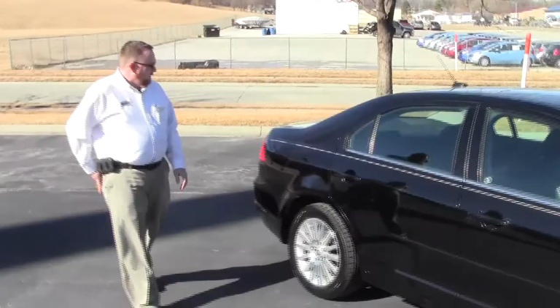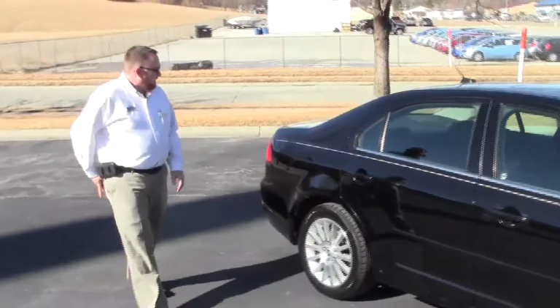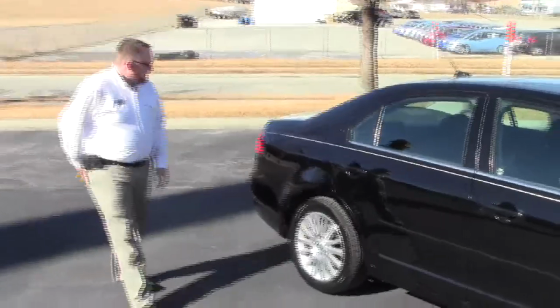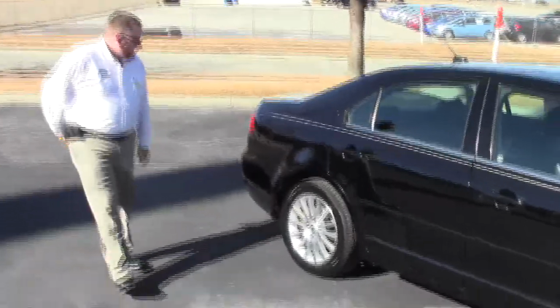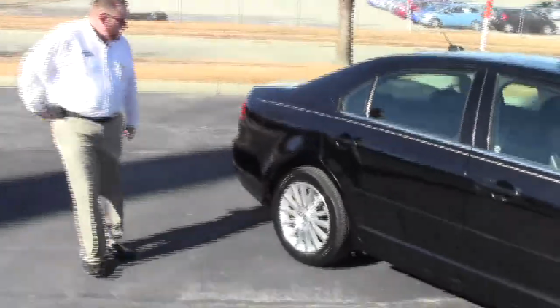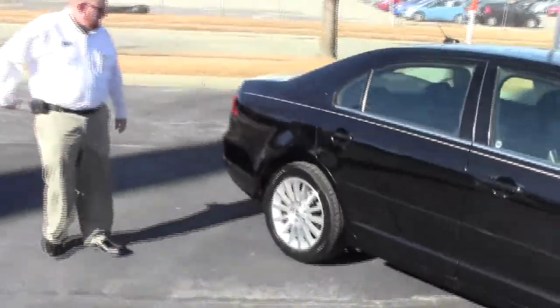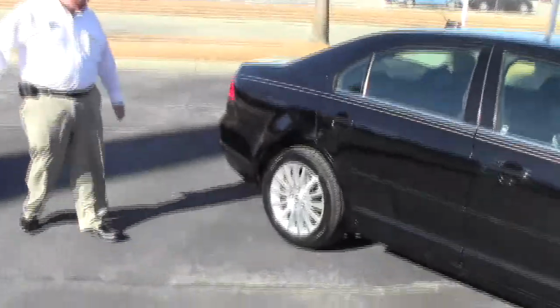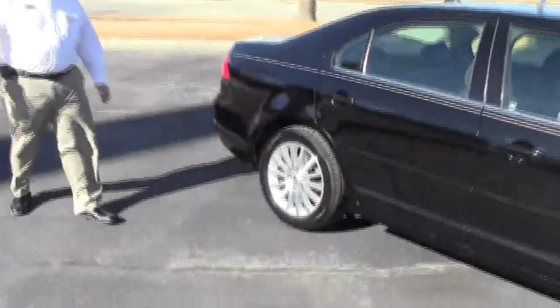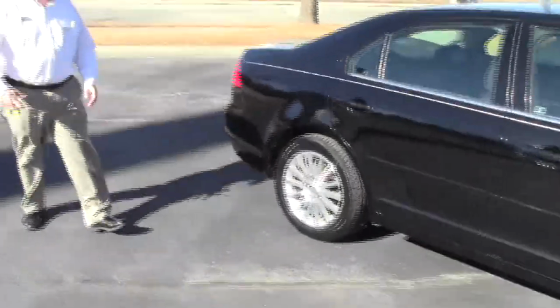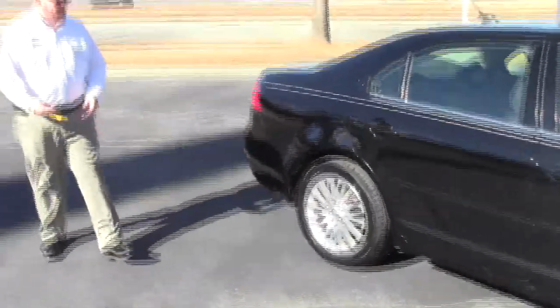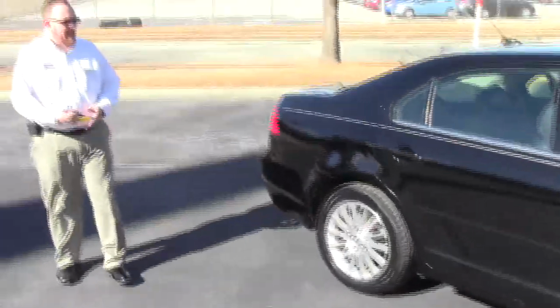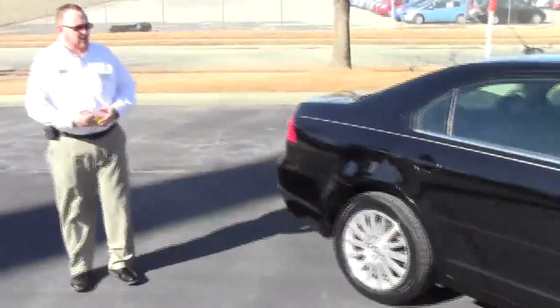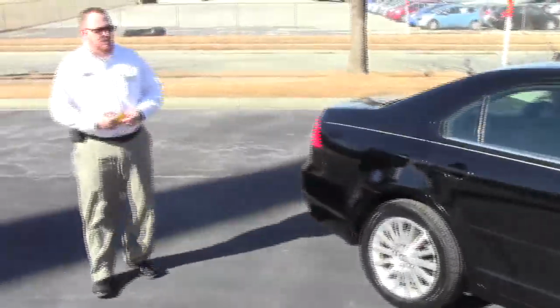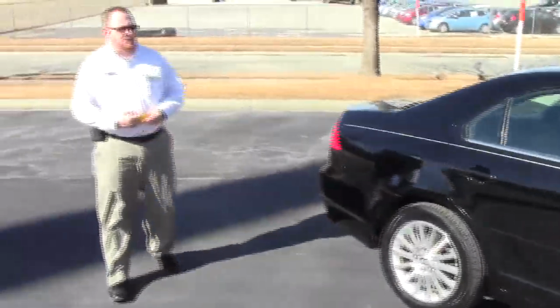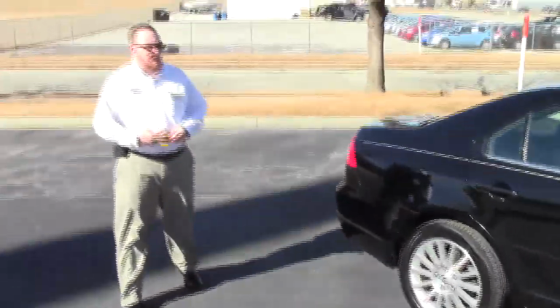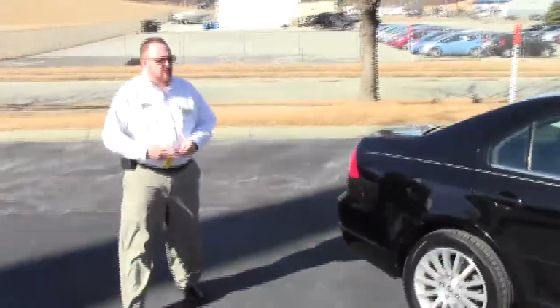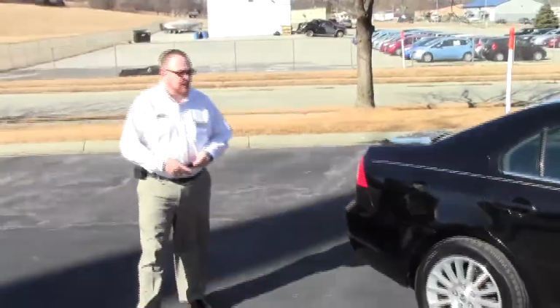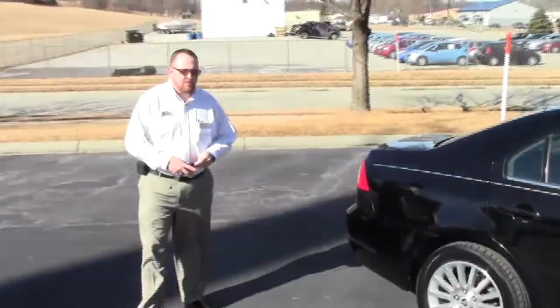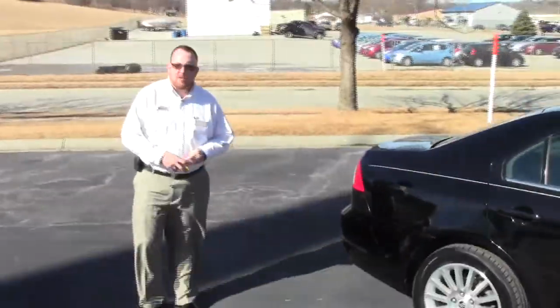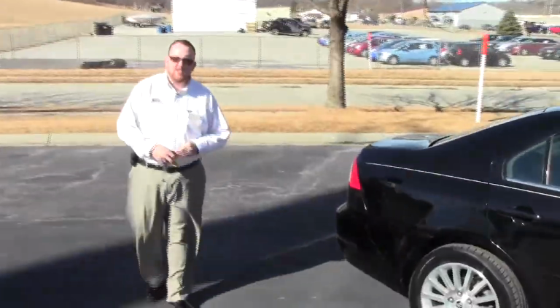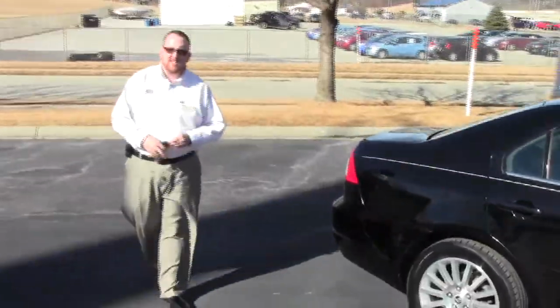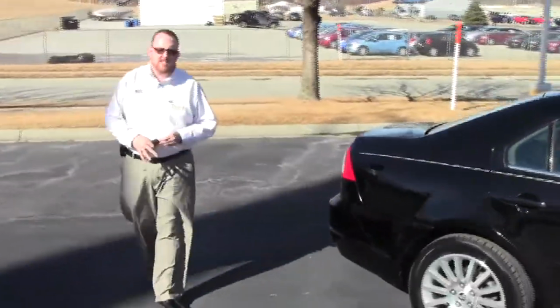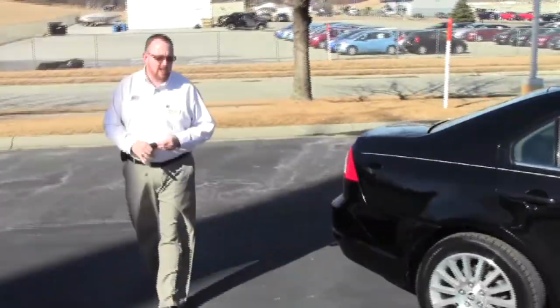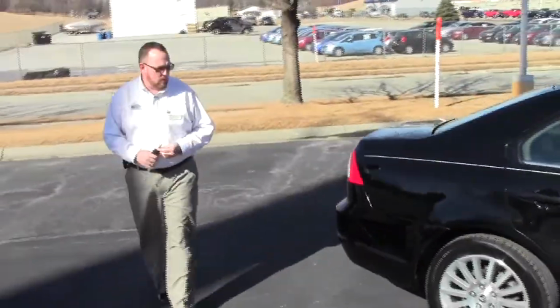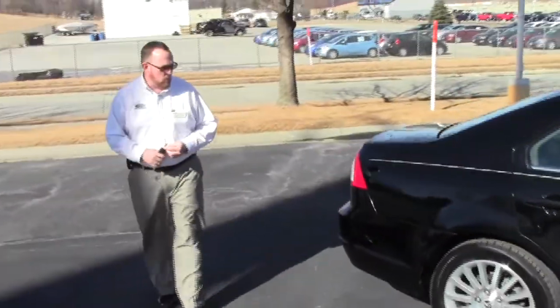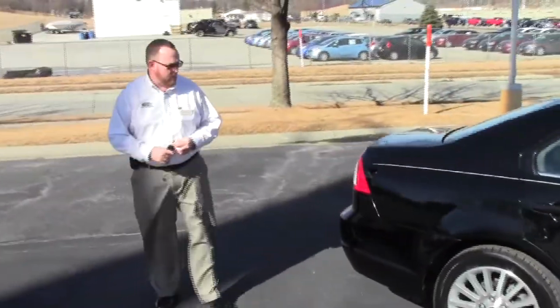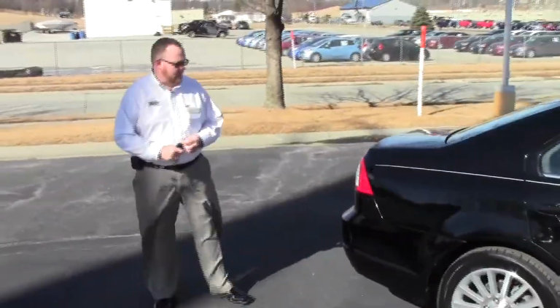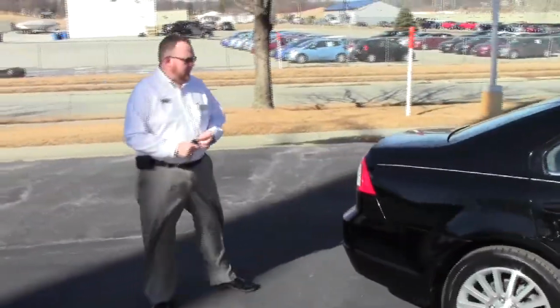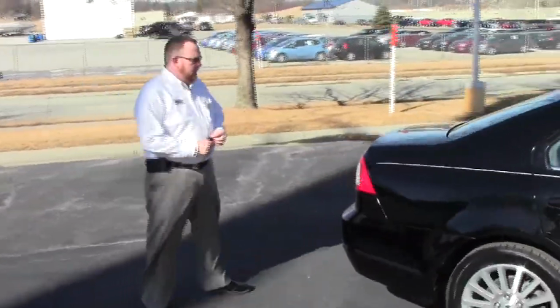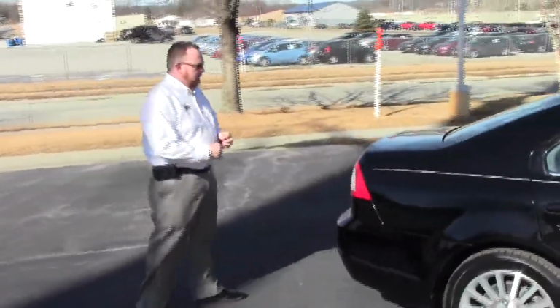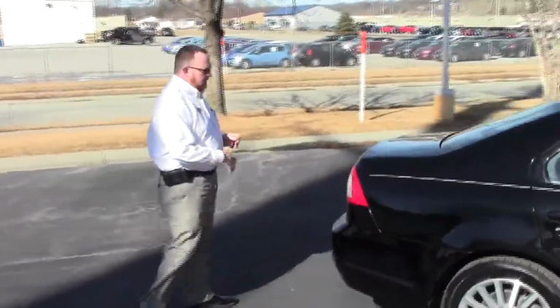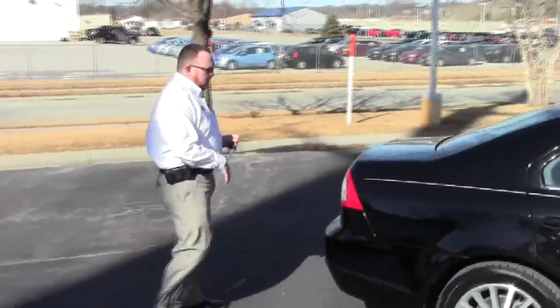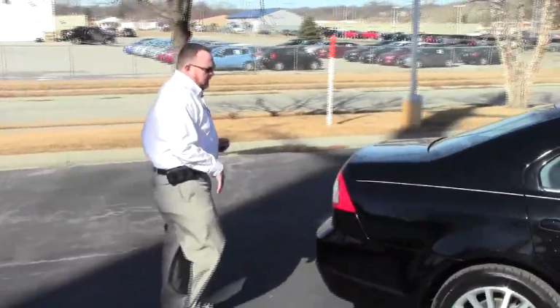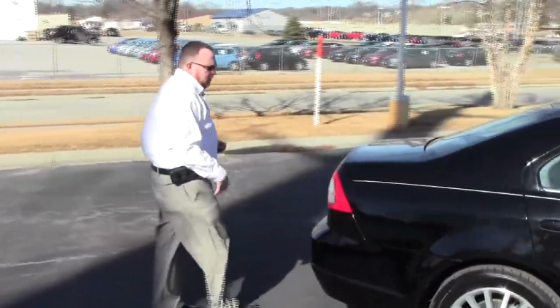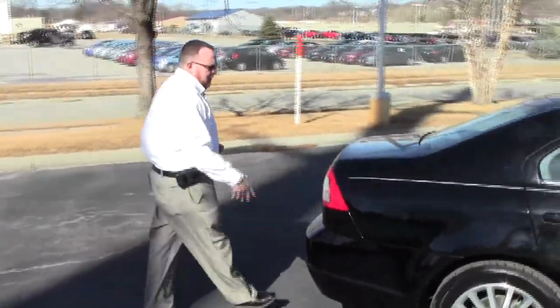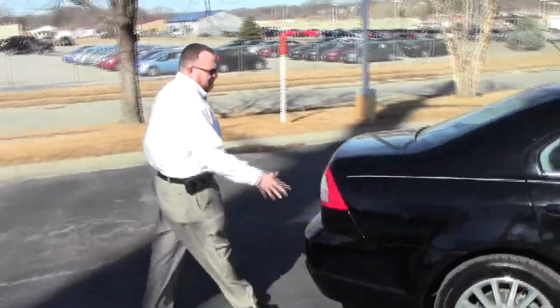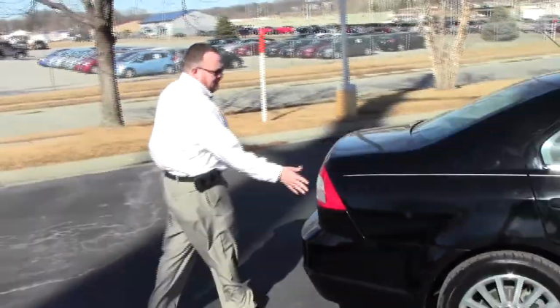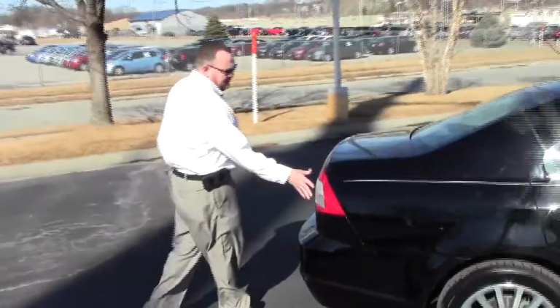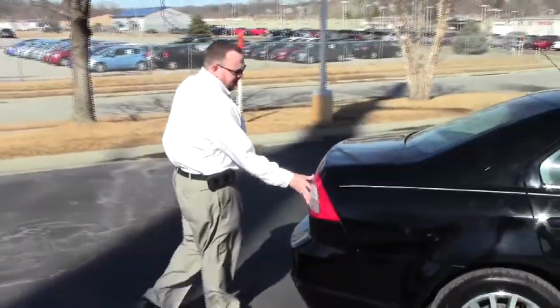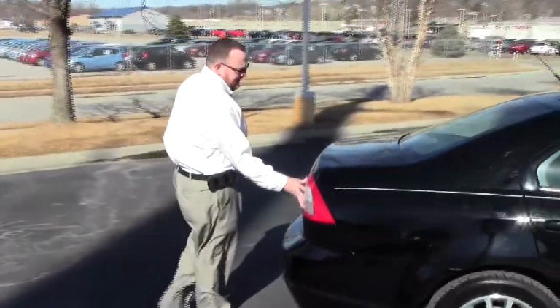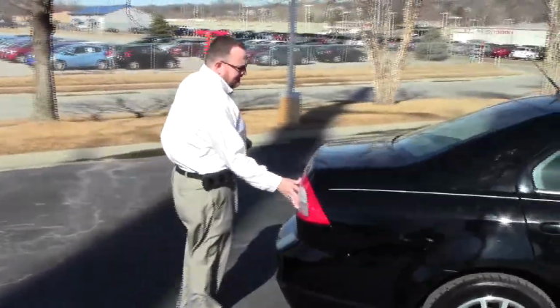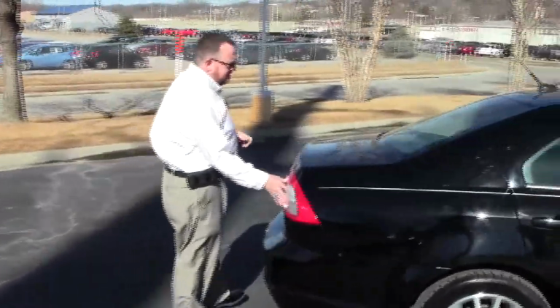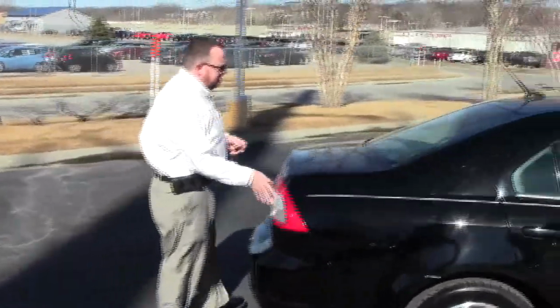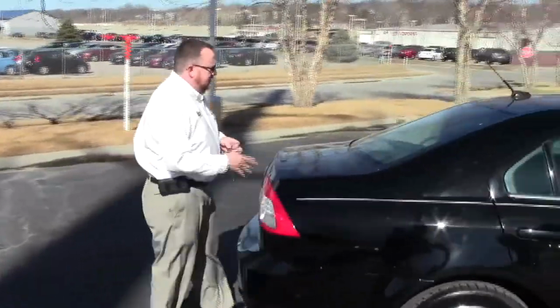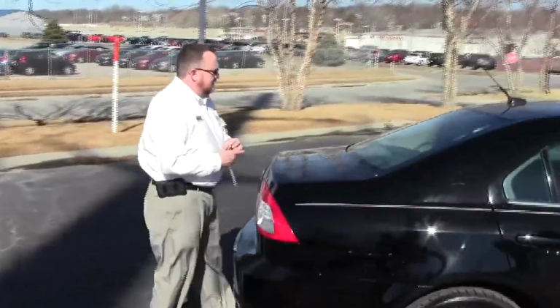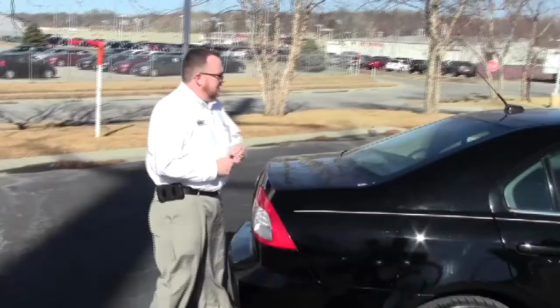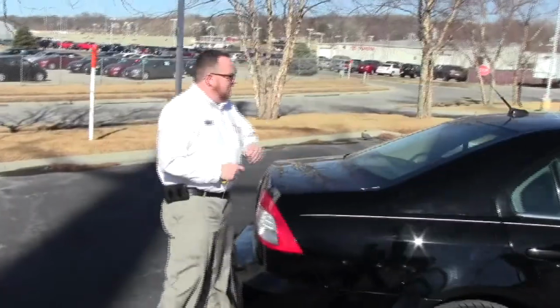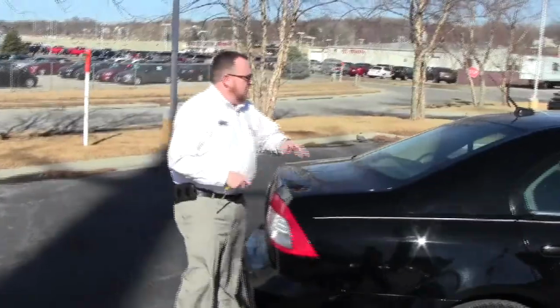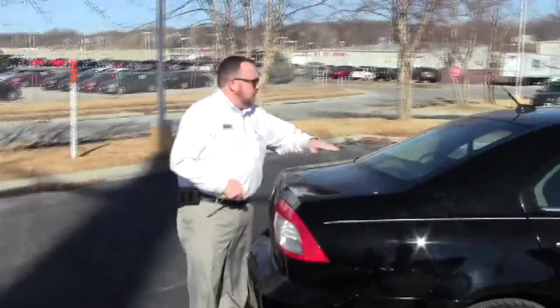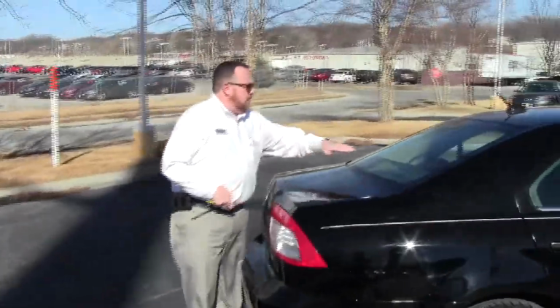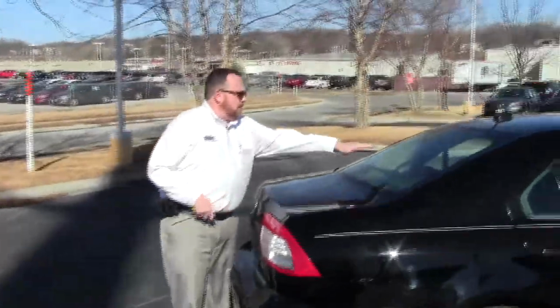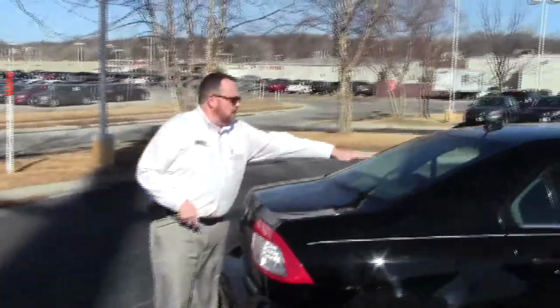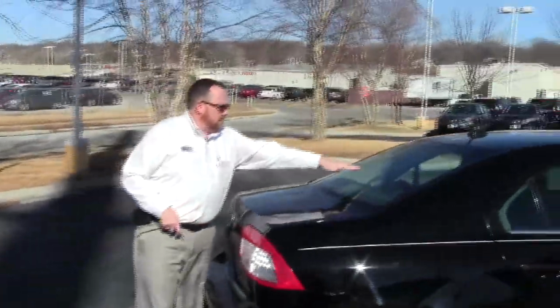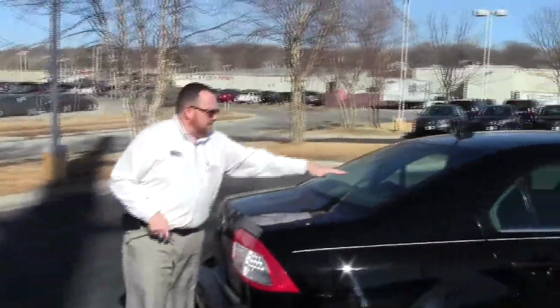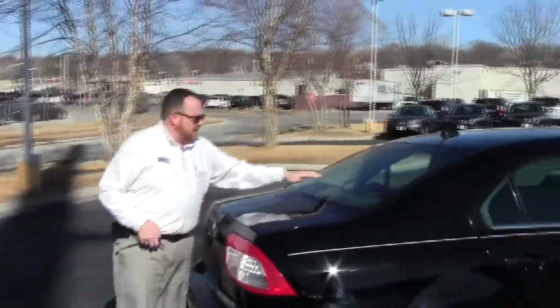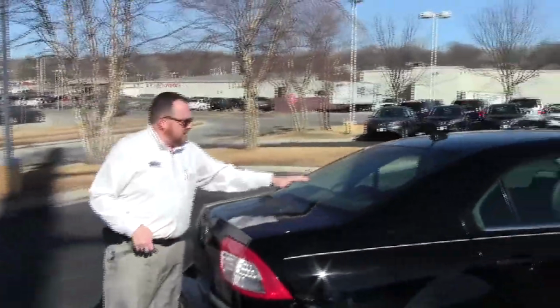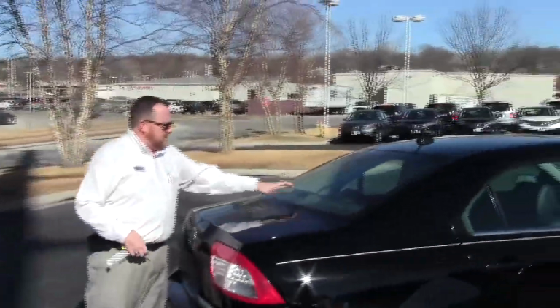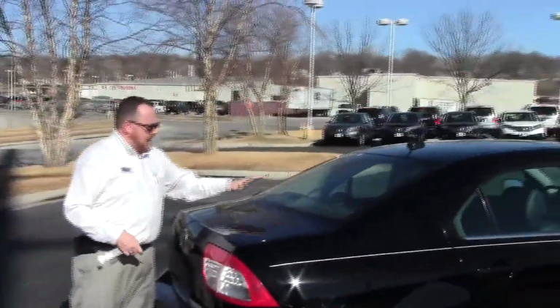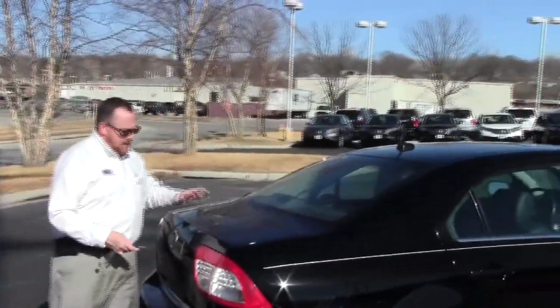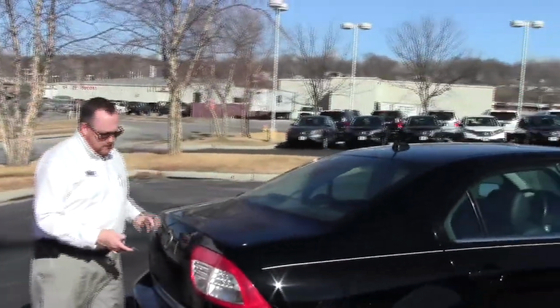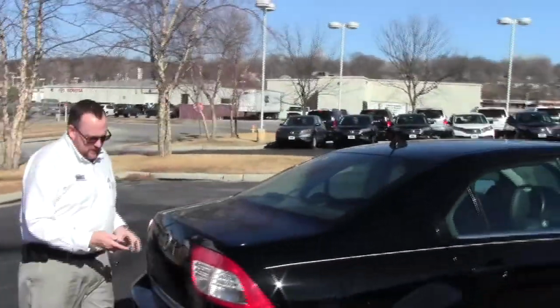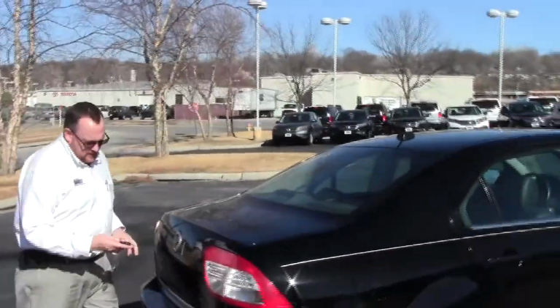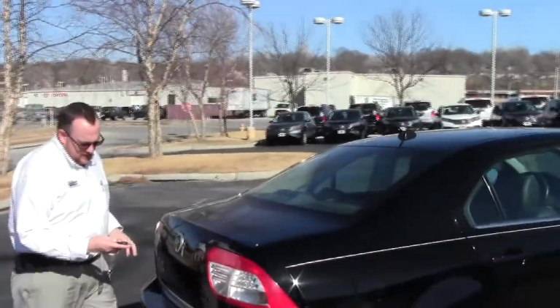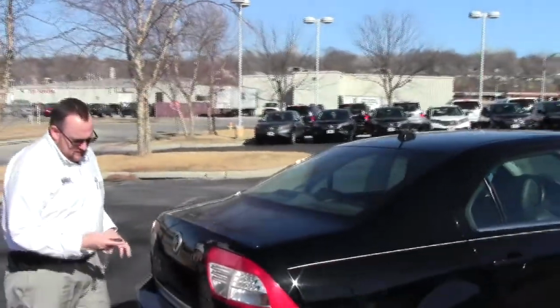This car has passed our mechanical inspection and comes with our 60 day warranty. It features wrap-around tail lights, rear window defrost, and a high mount brake light.